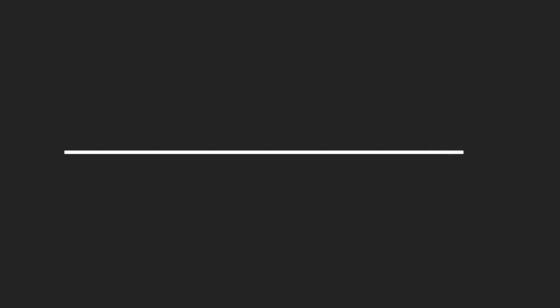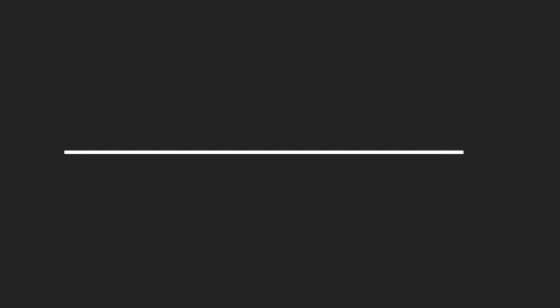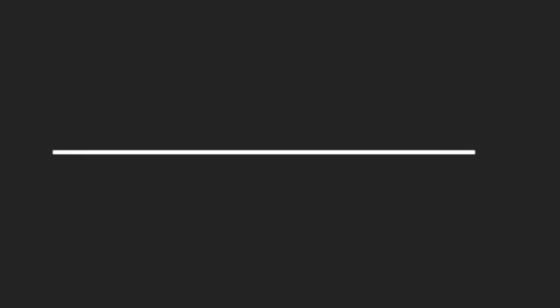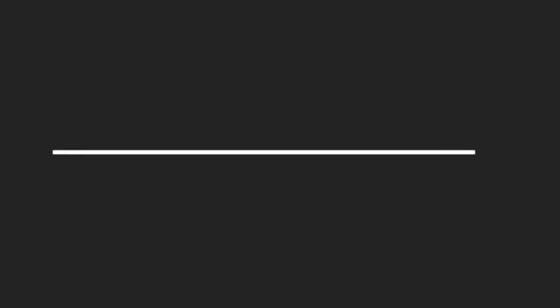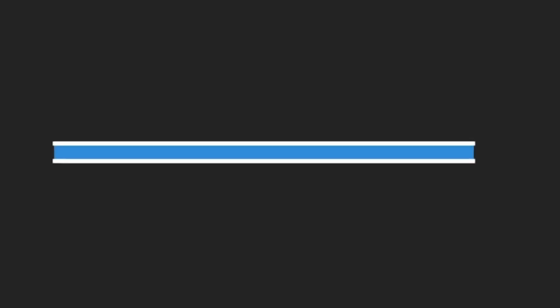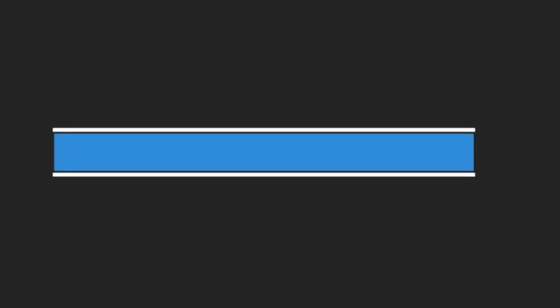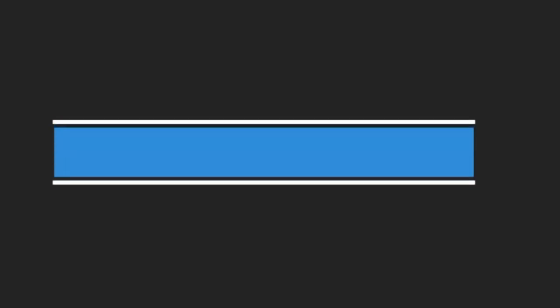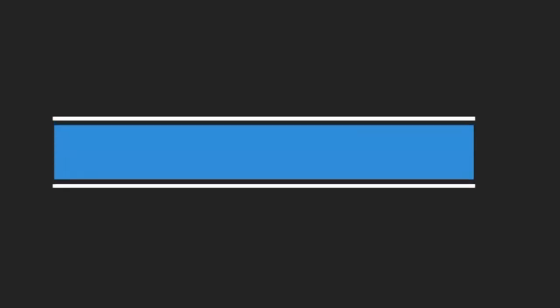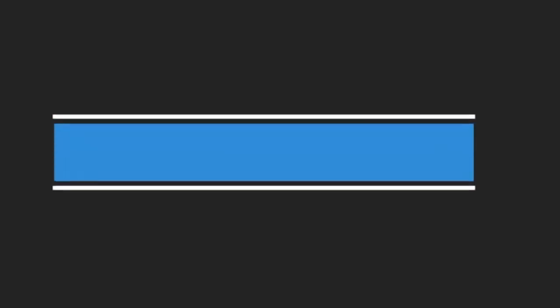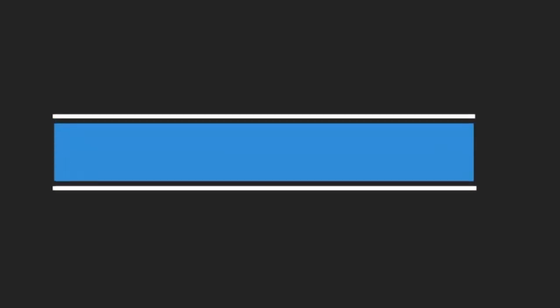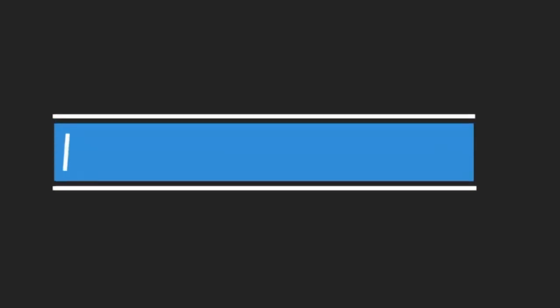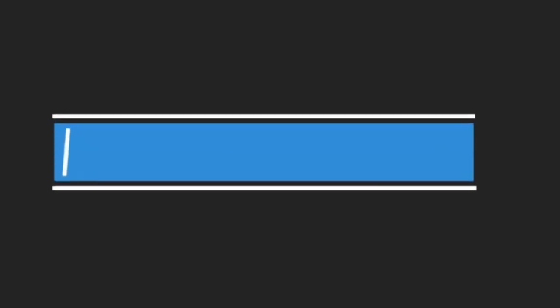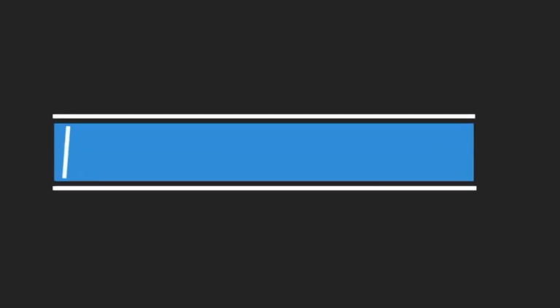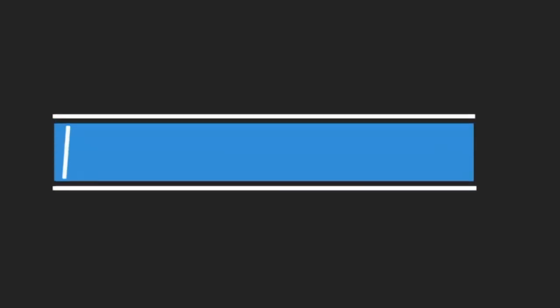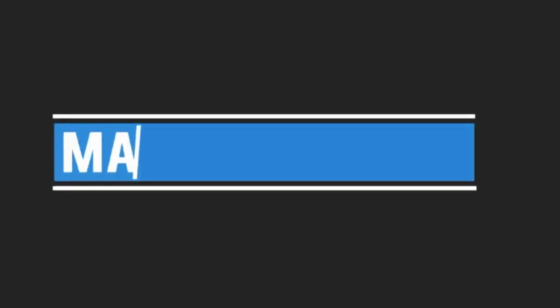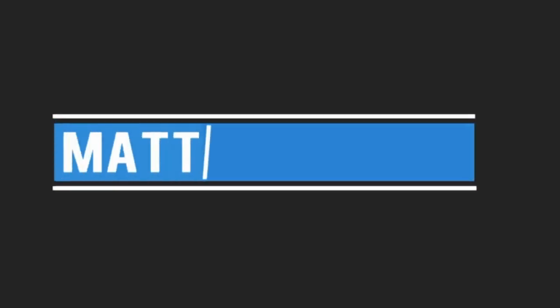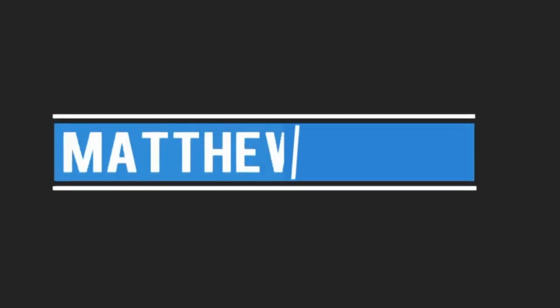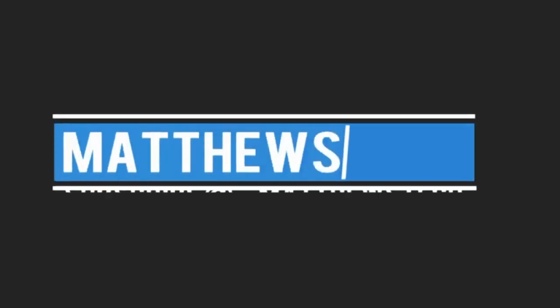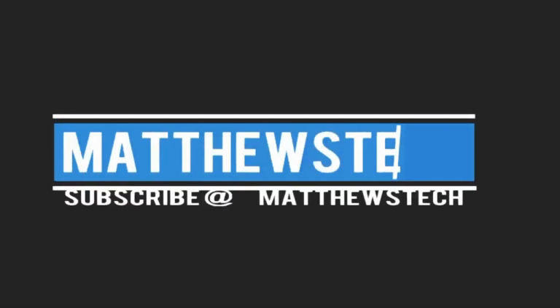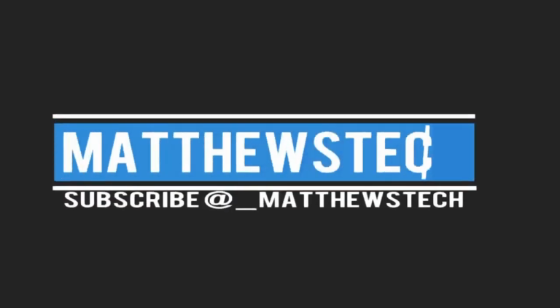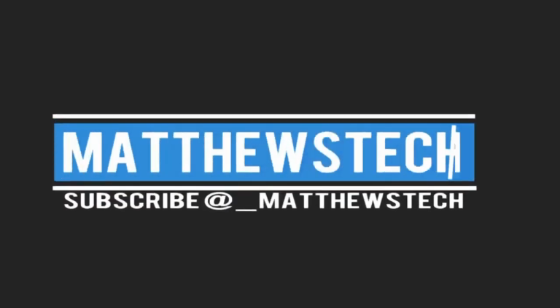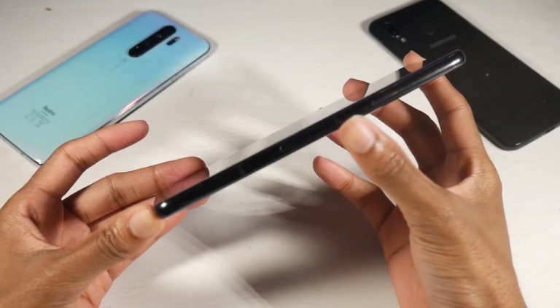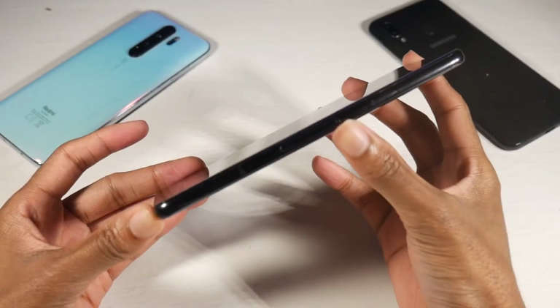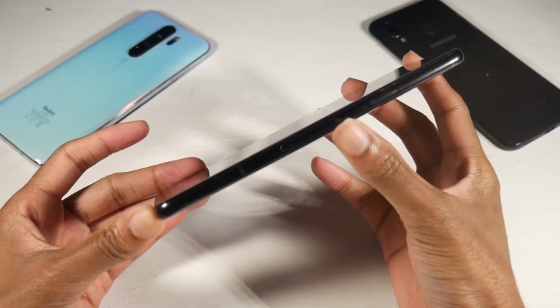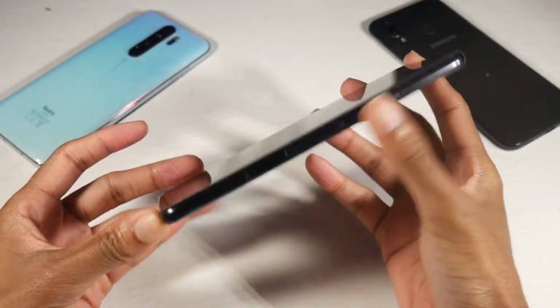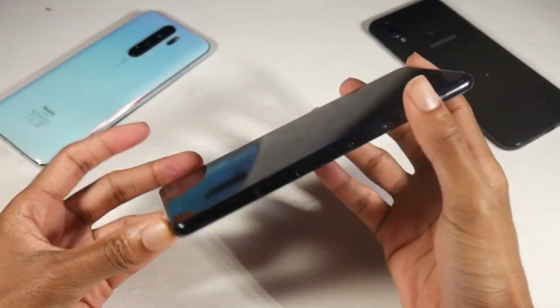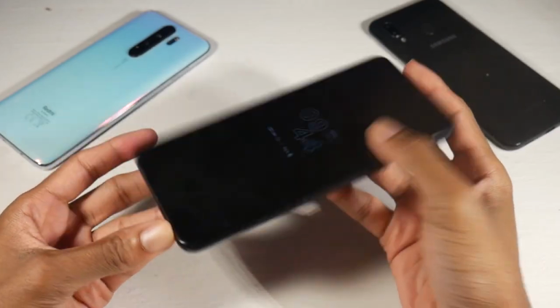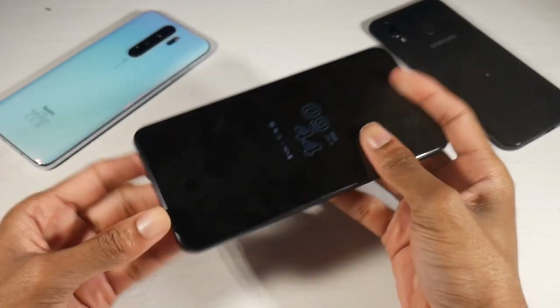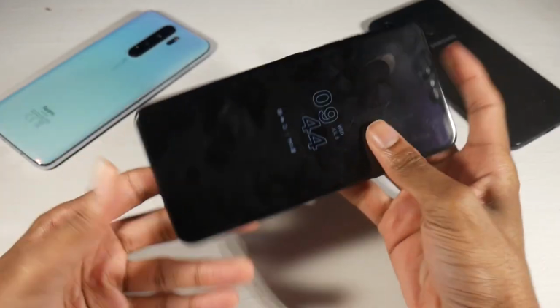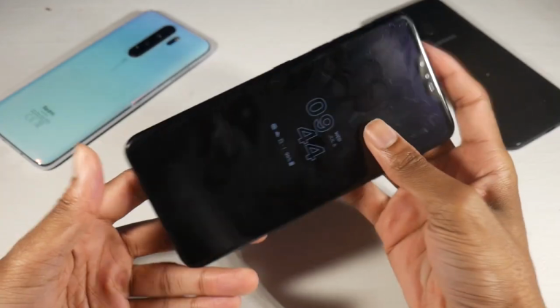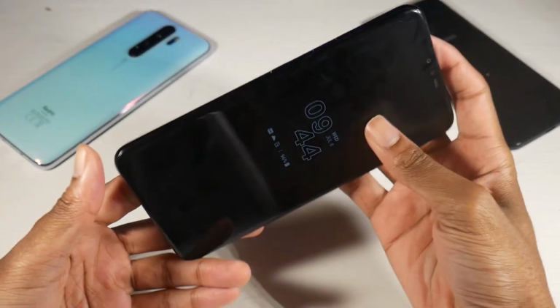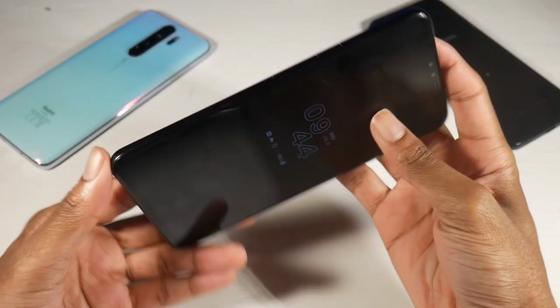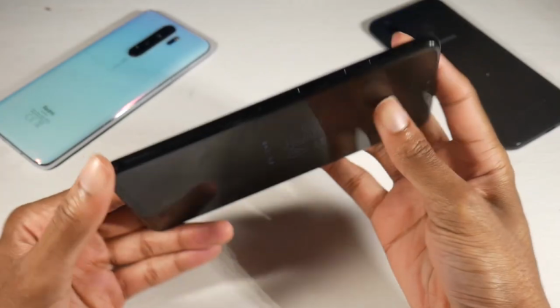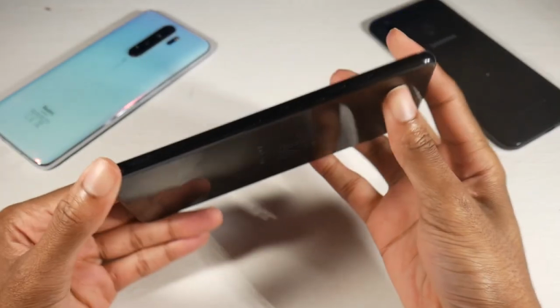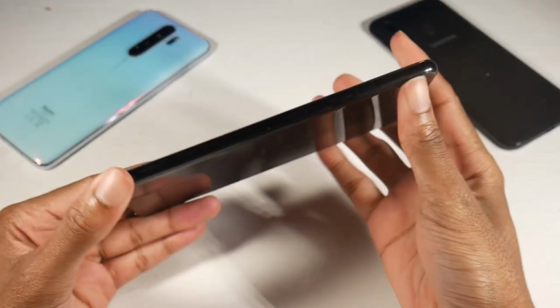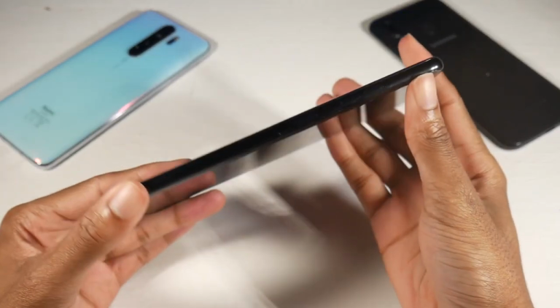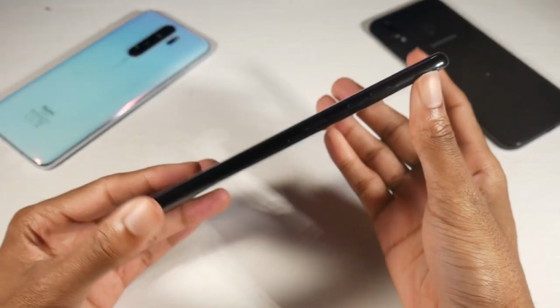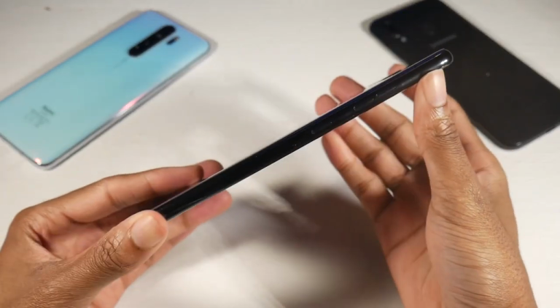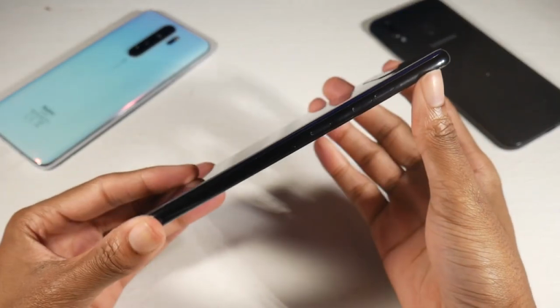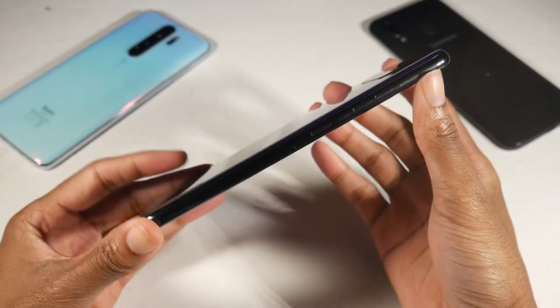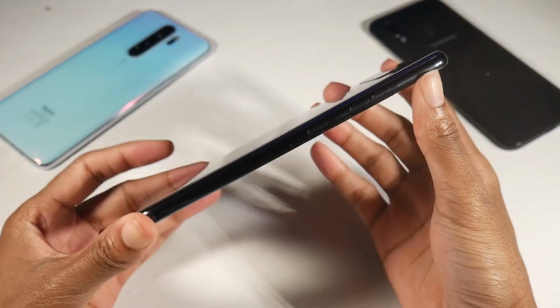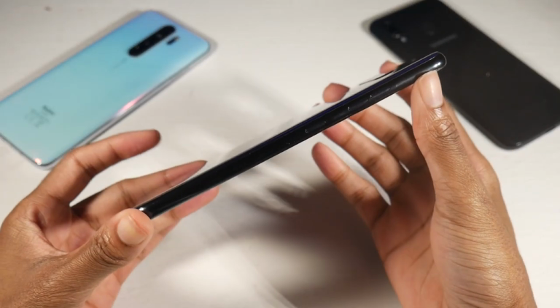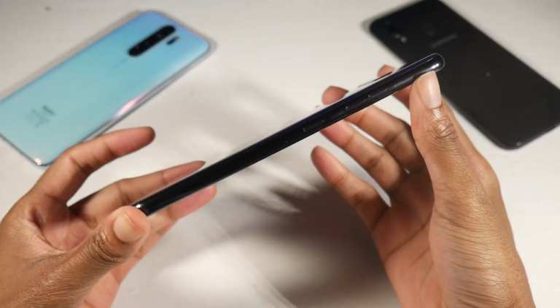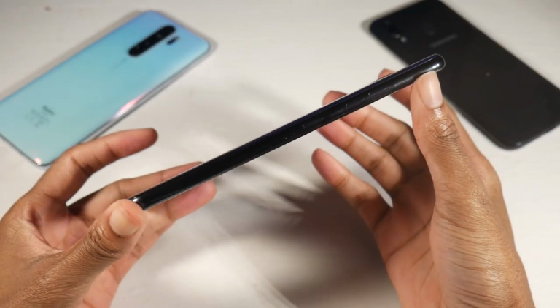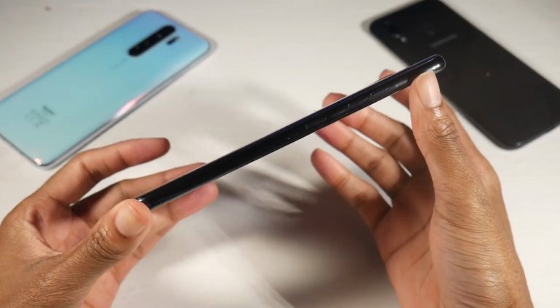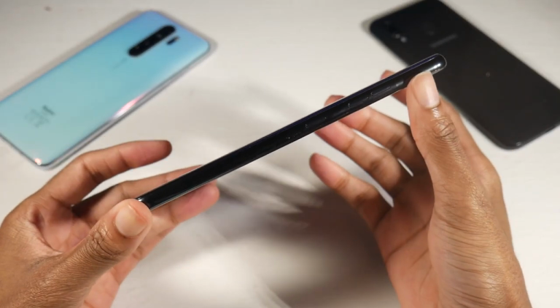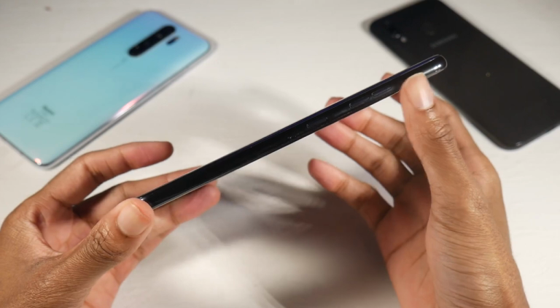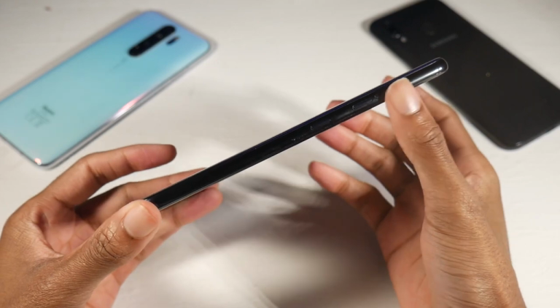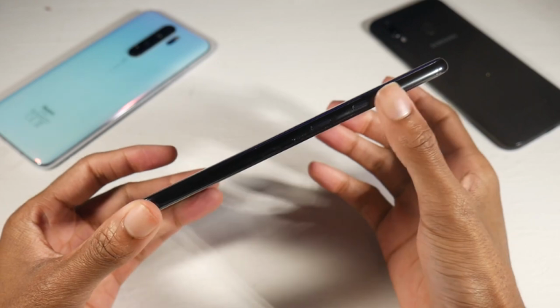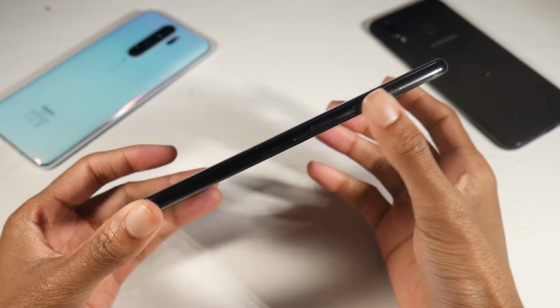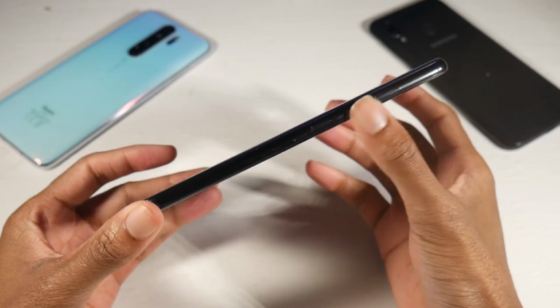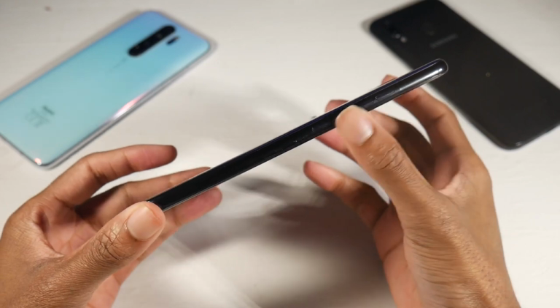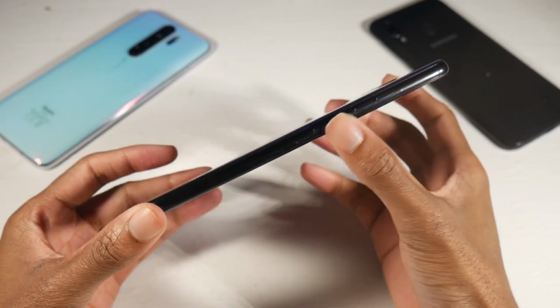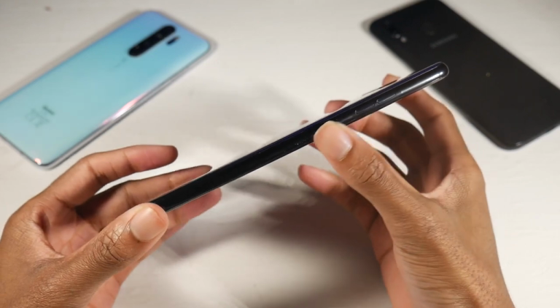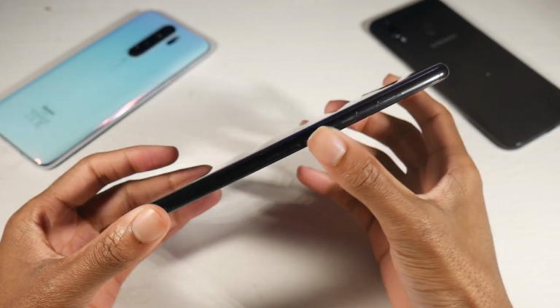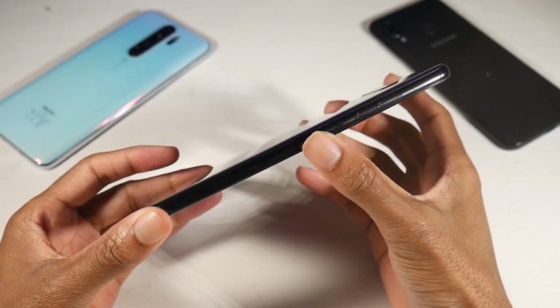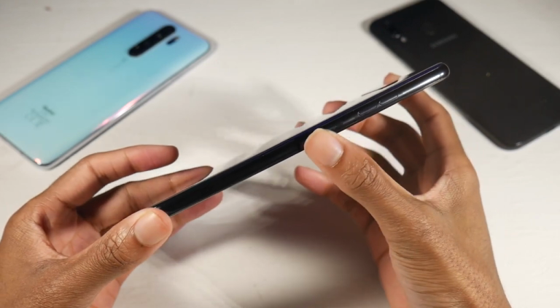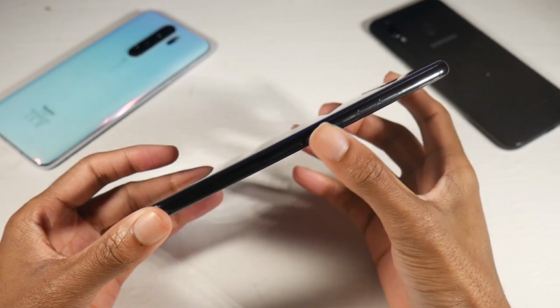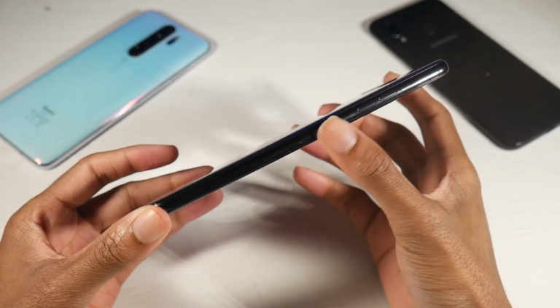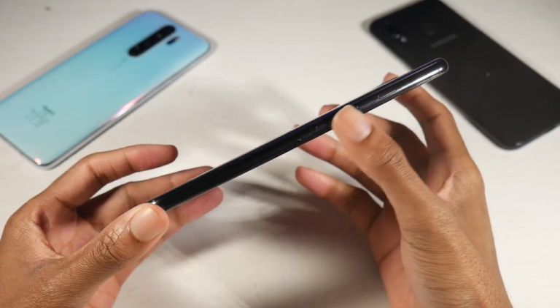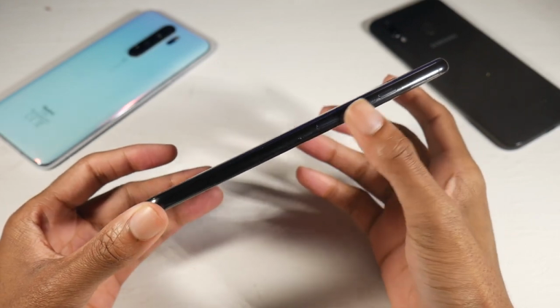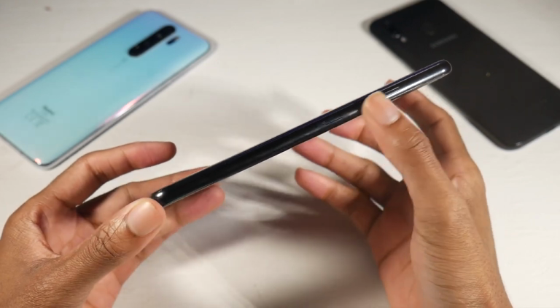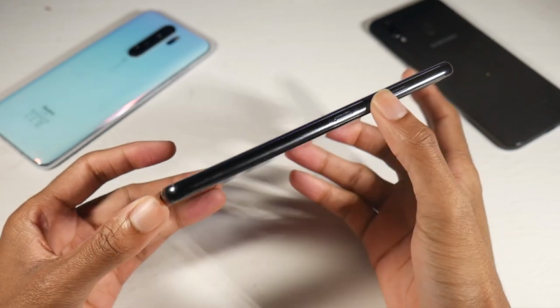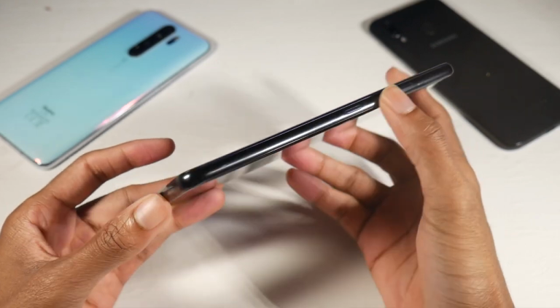What is up guys, so I was asked about my top five favorite $300 smartphones, so let's go ahead and run down the list.